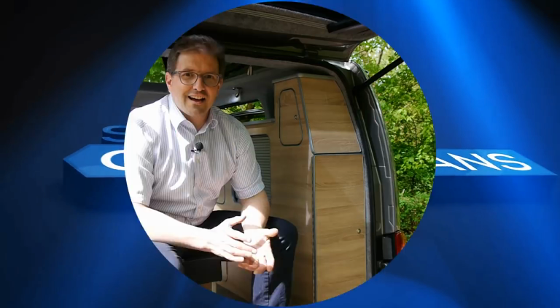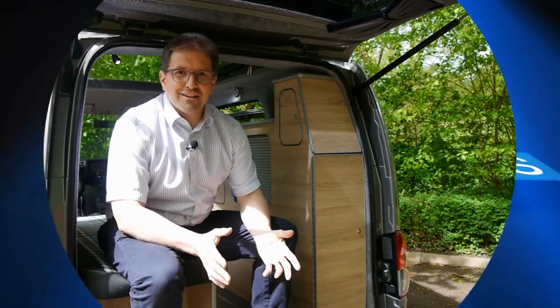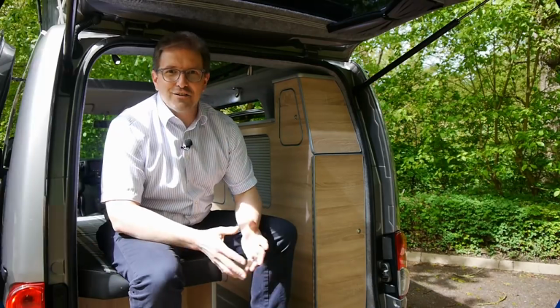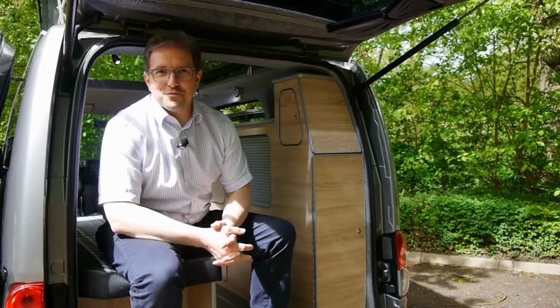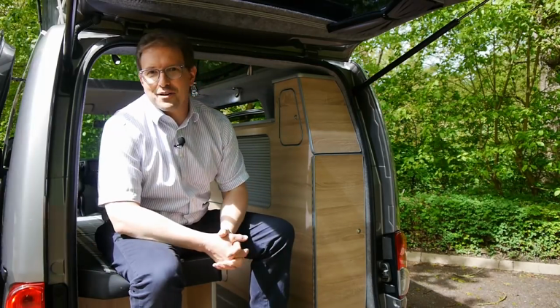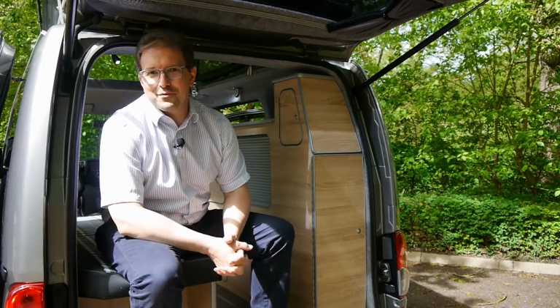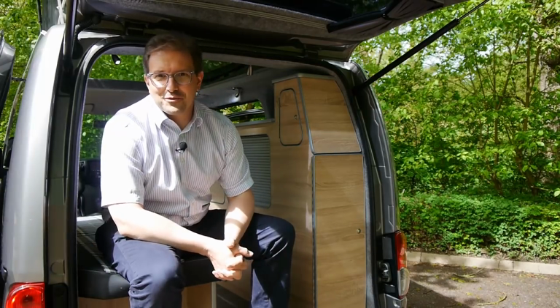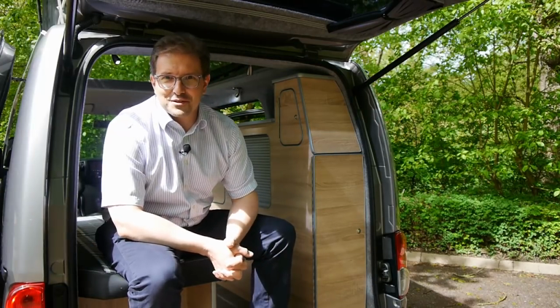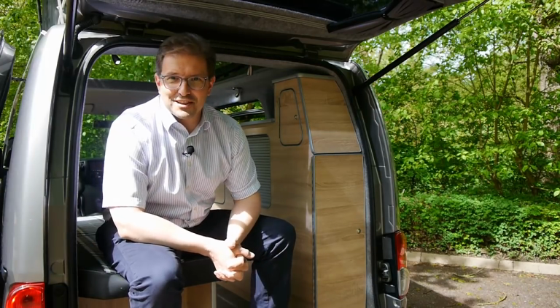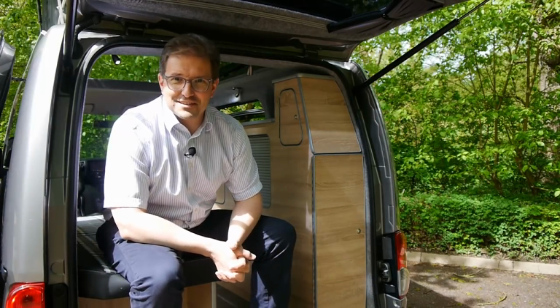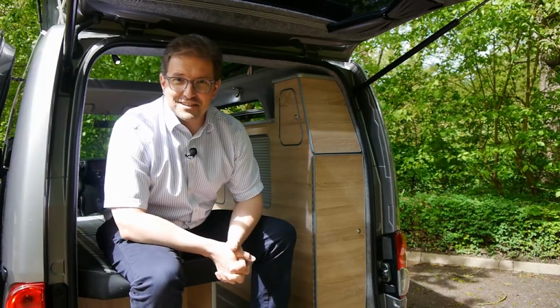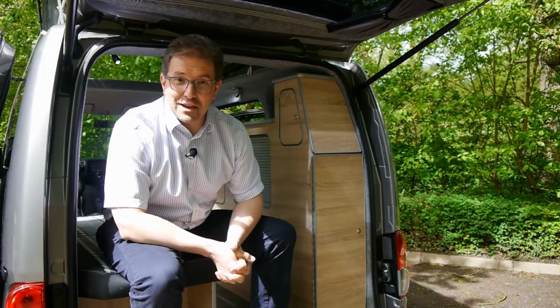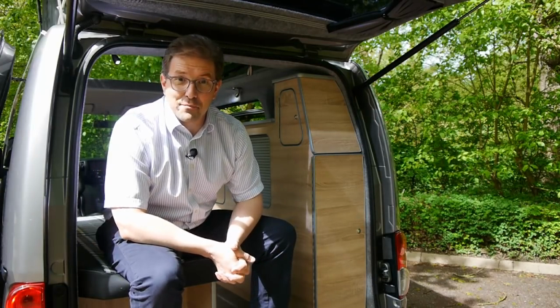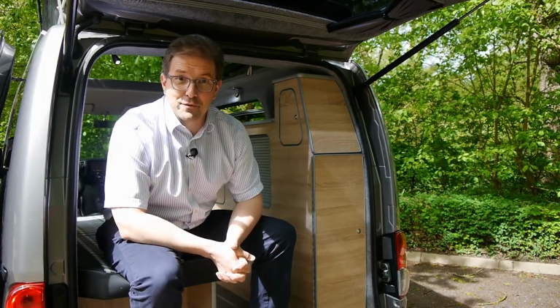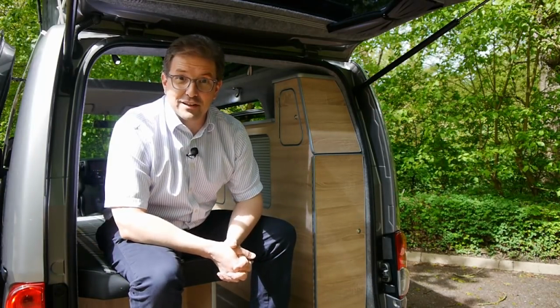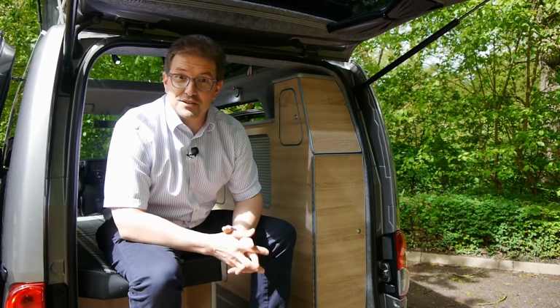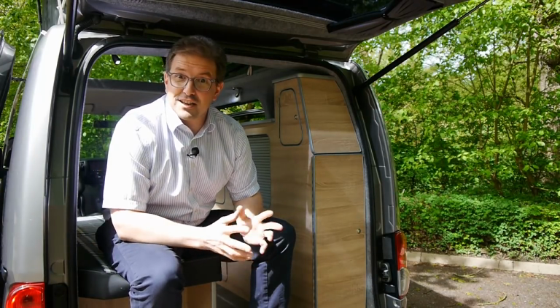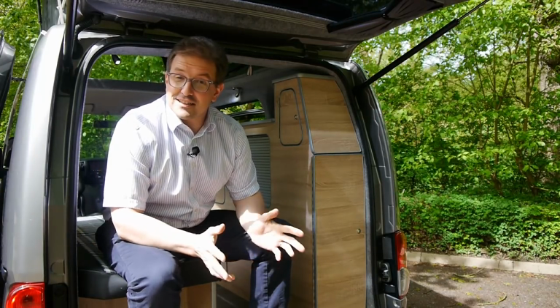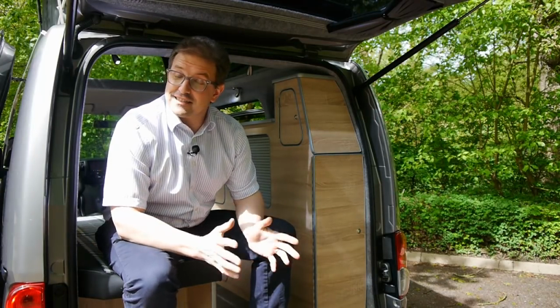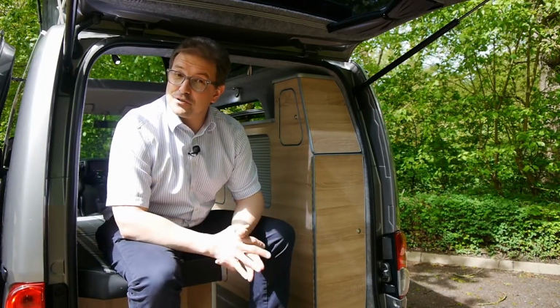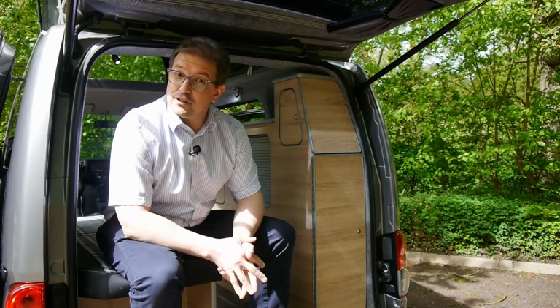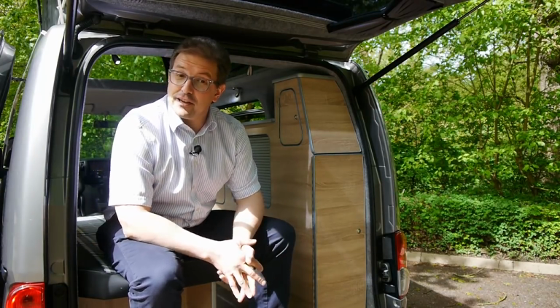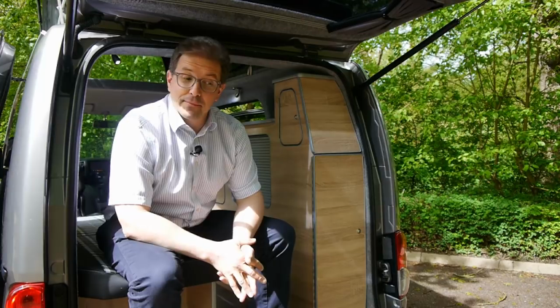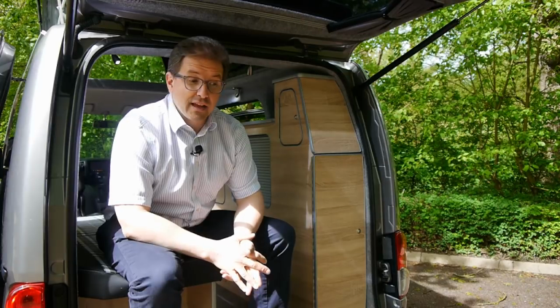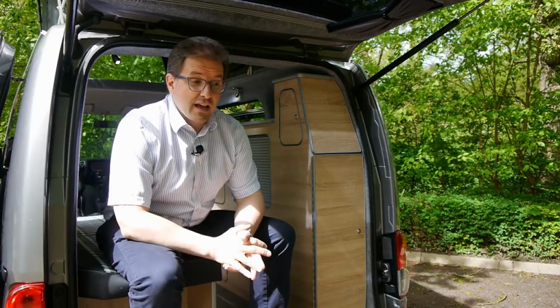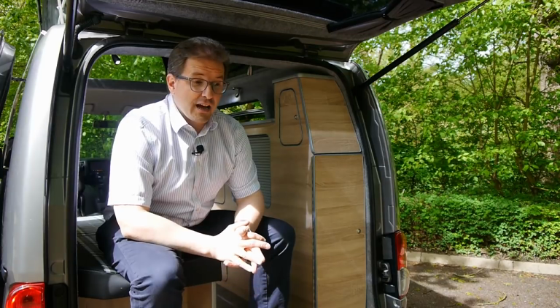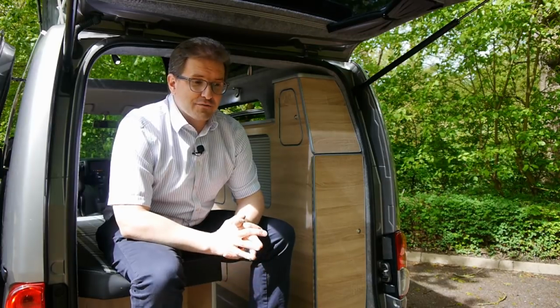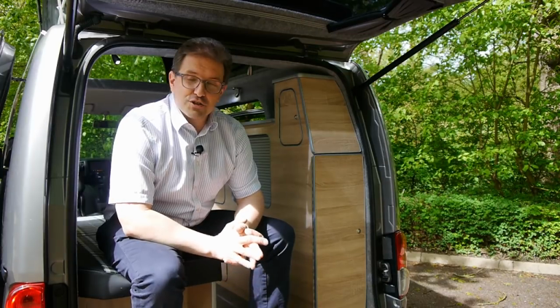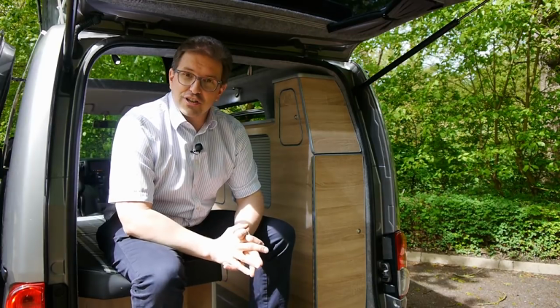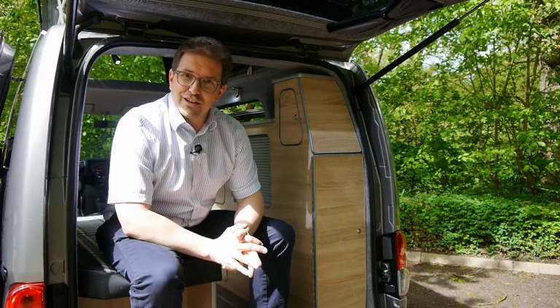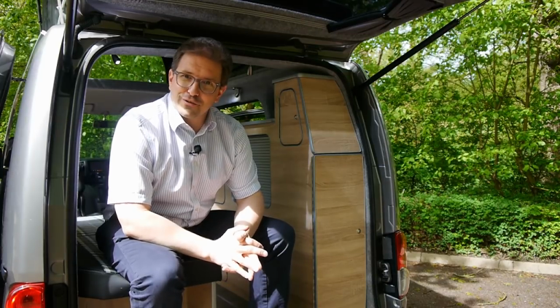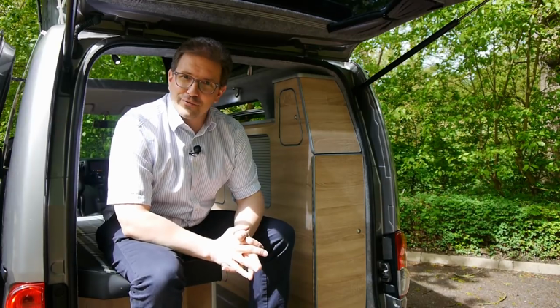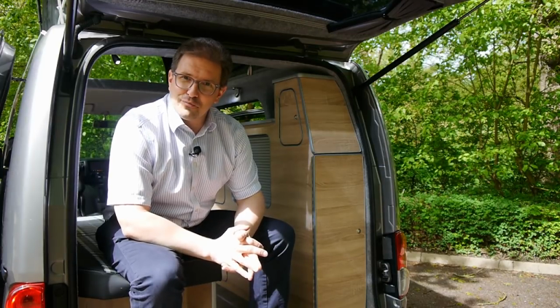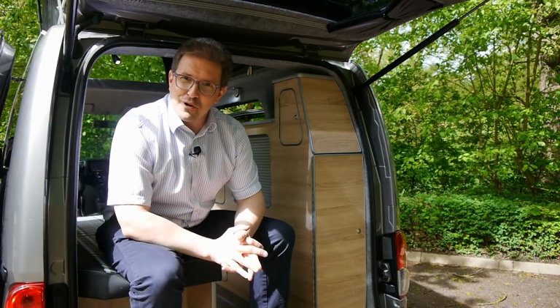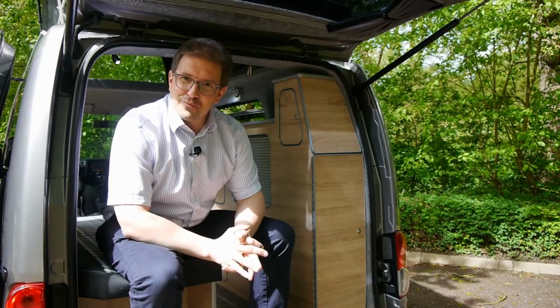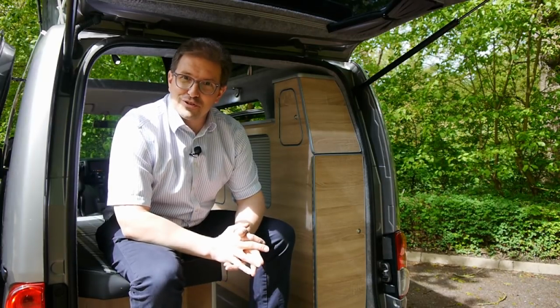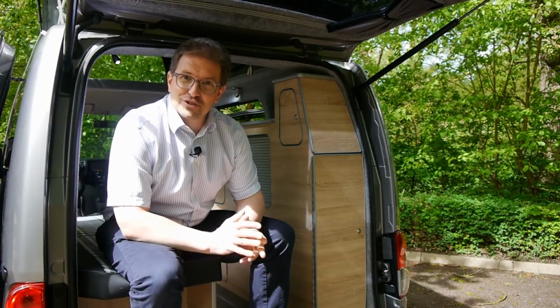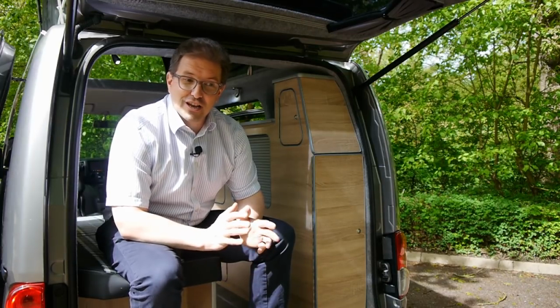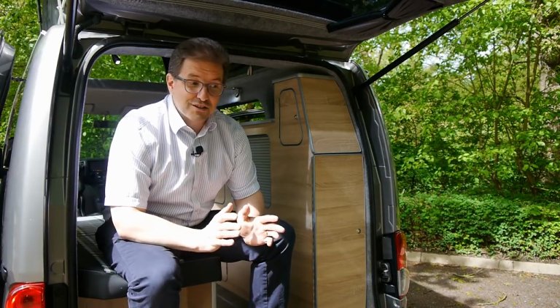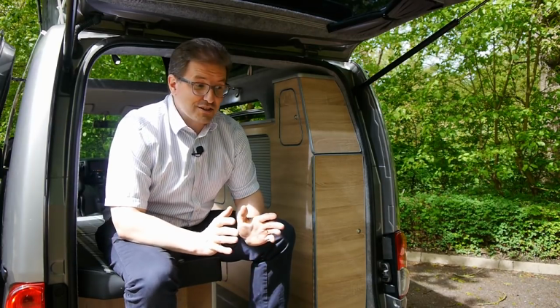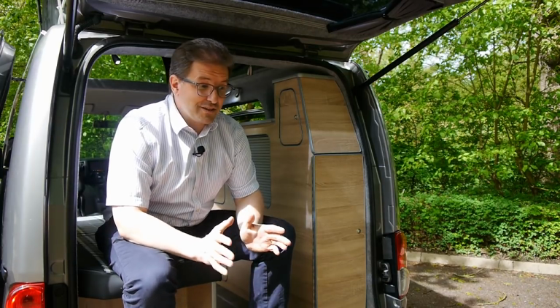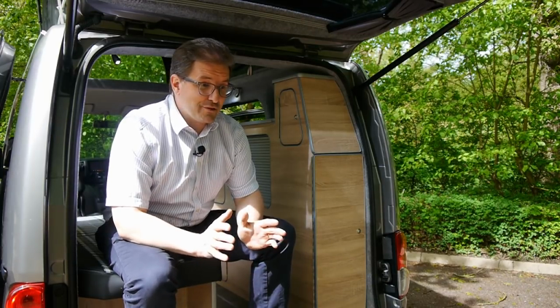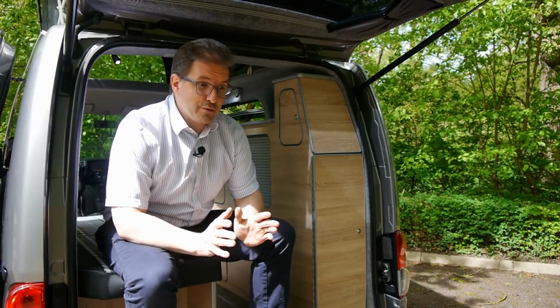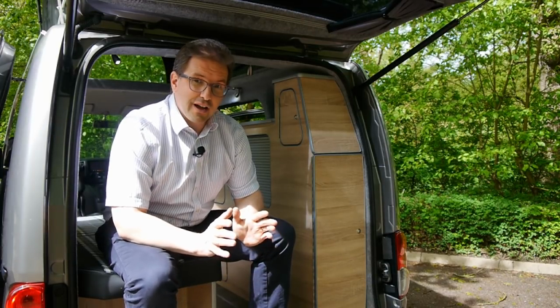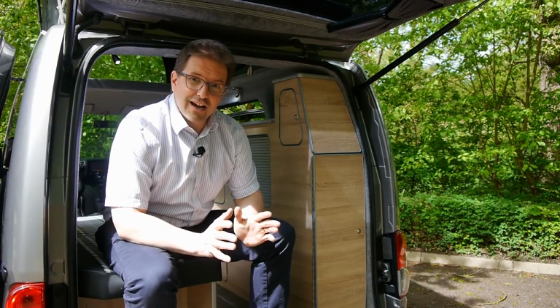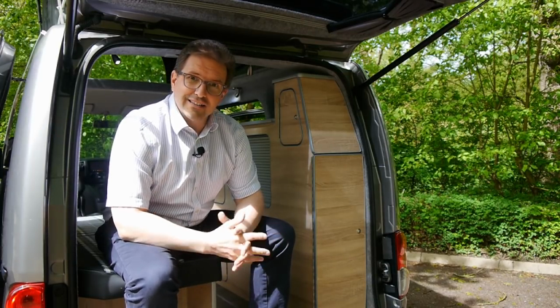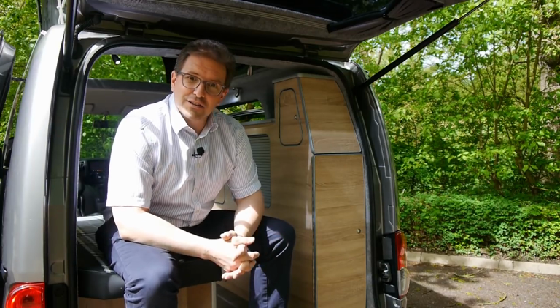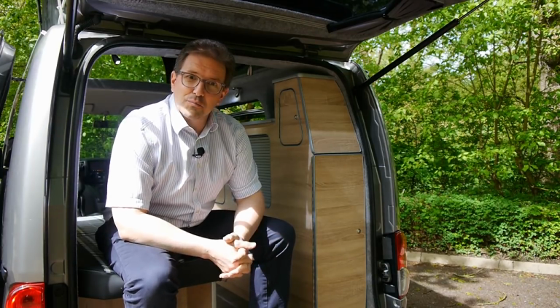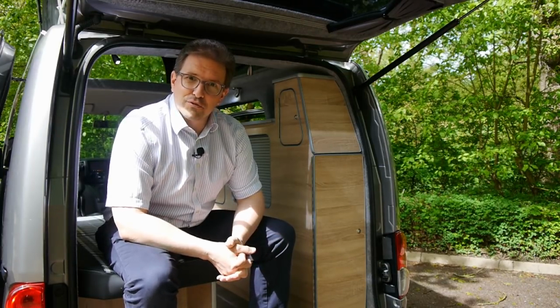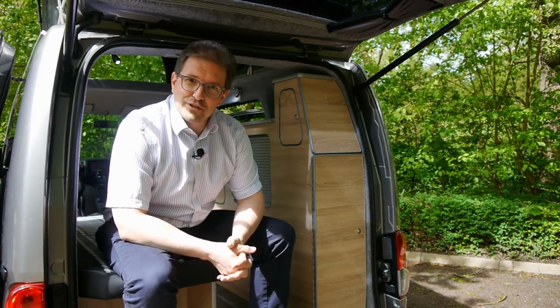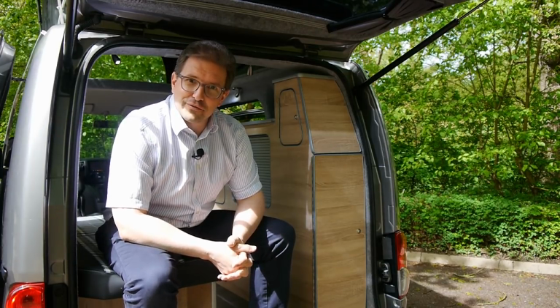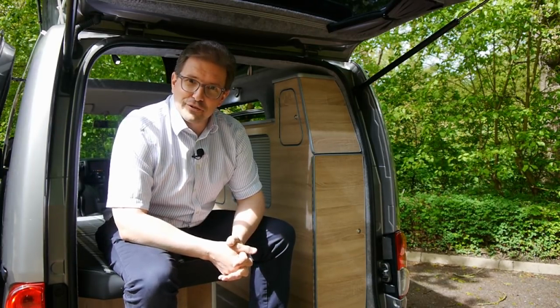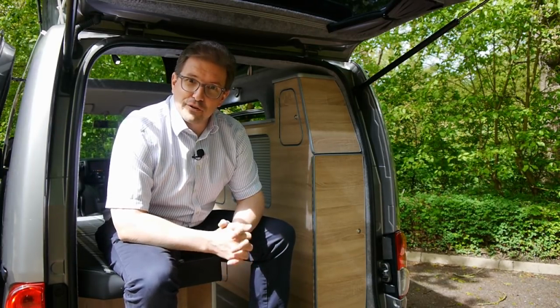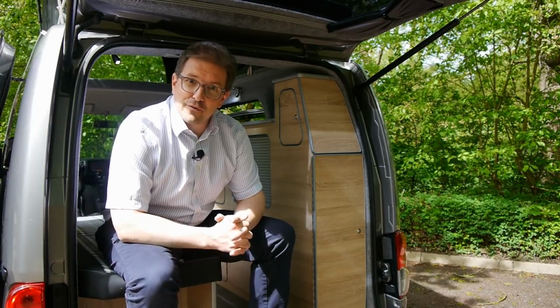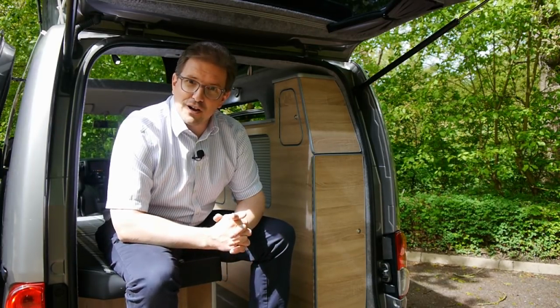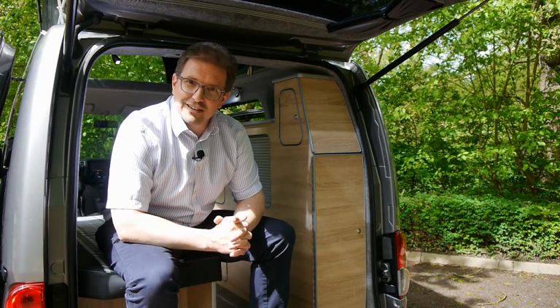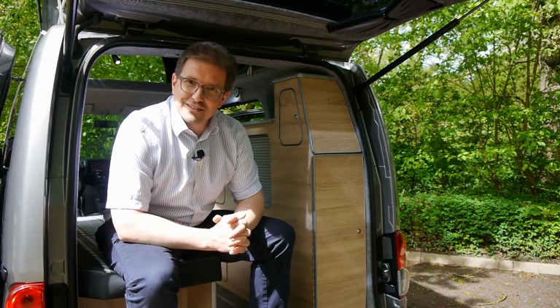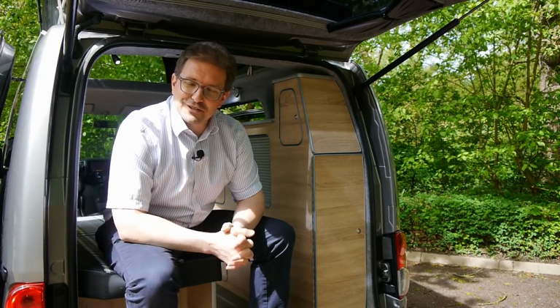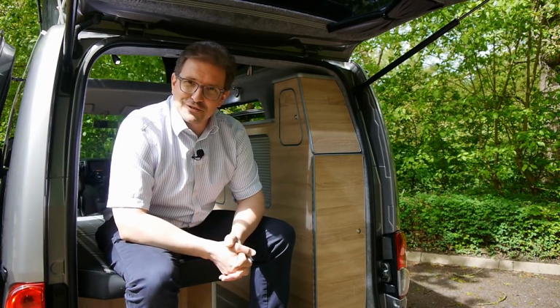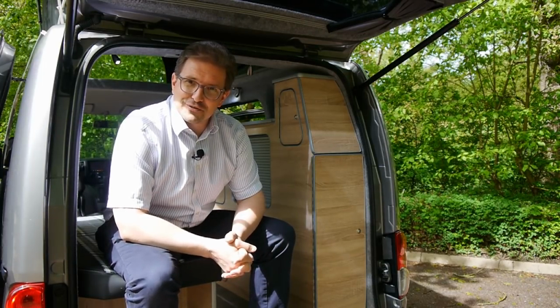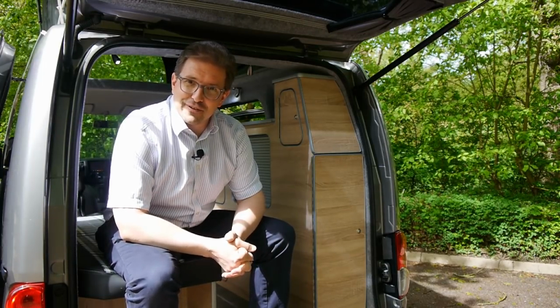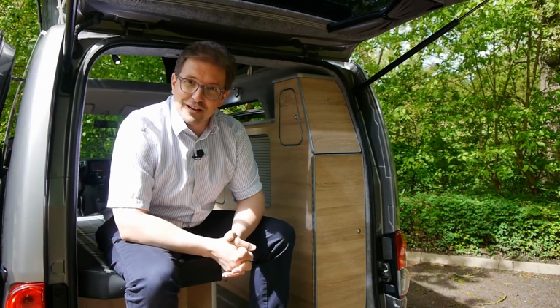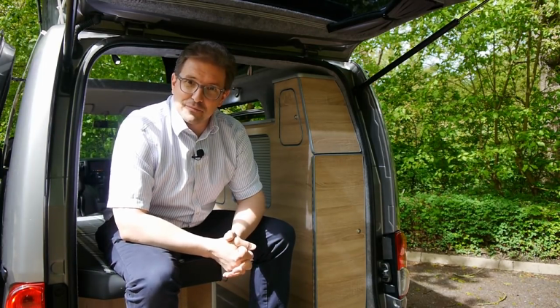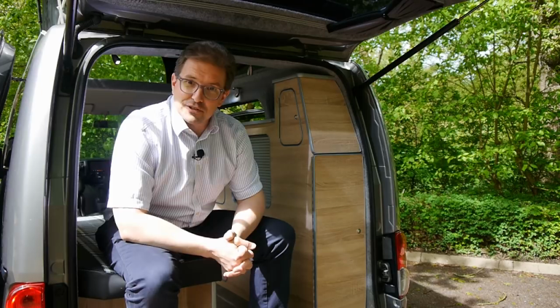Hello, welcome to Cy6 Campervans. It's Daniel here. I've just taken a few moments to give you a little preview of our latest new development.